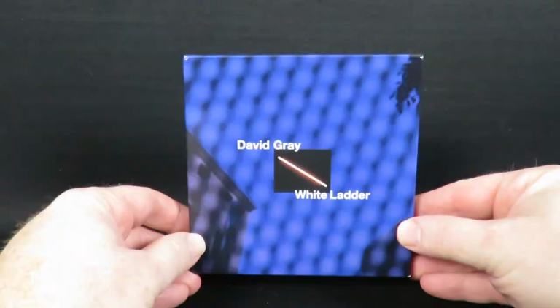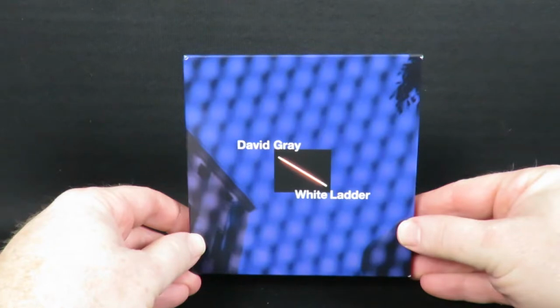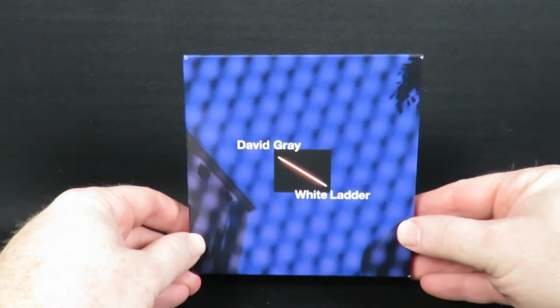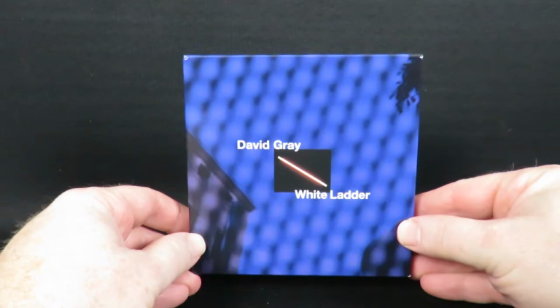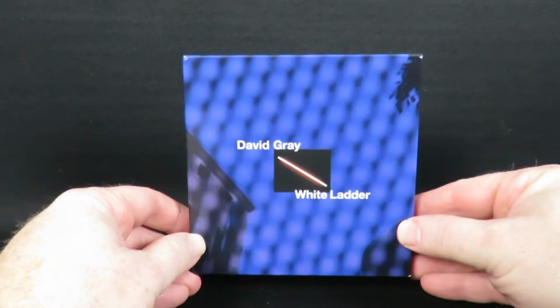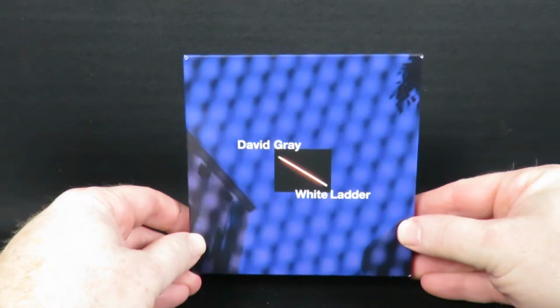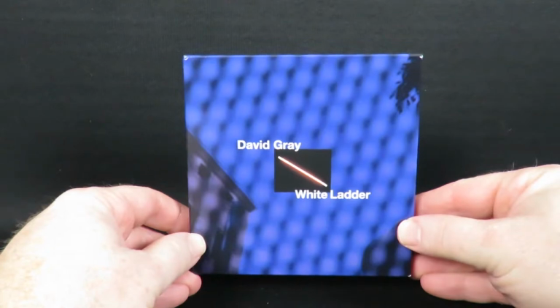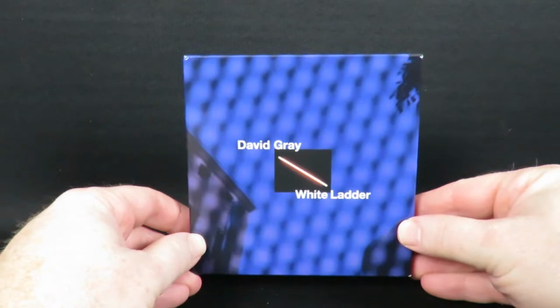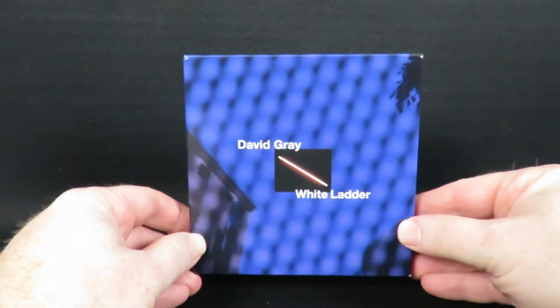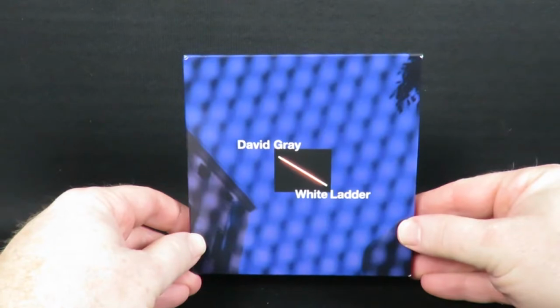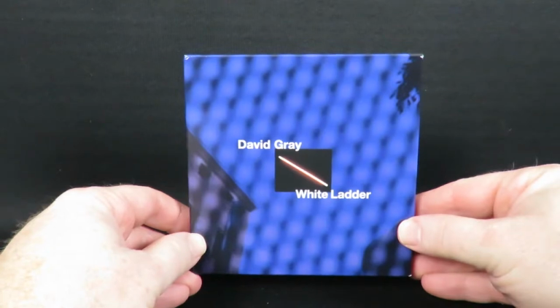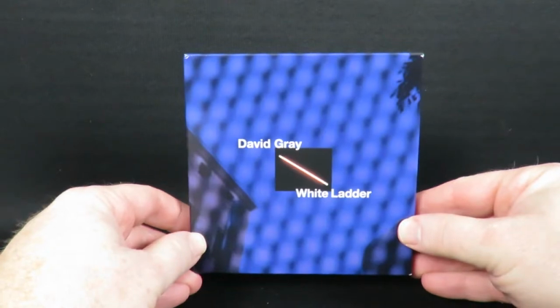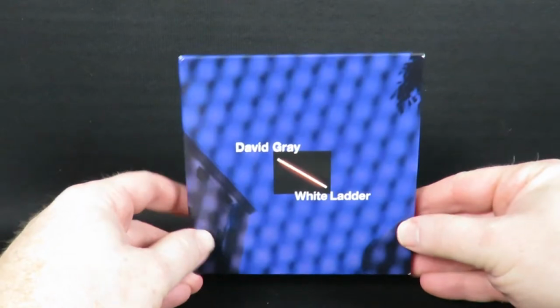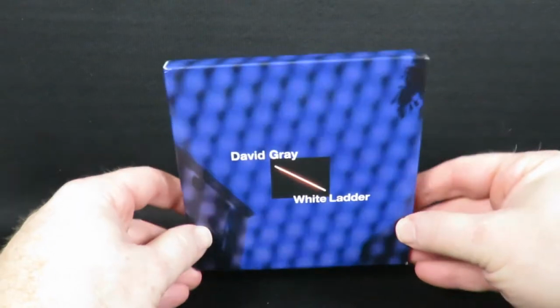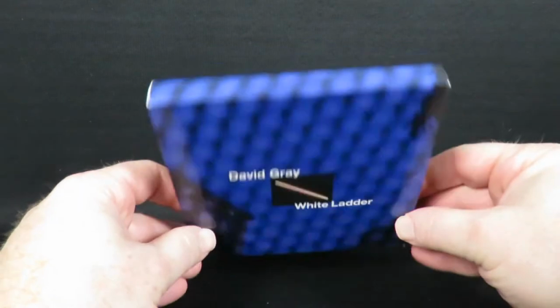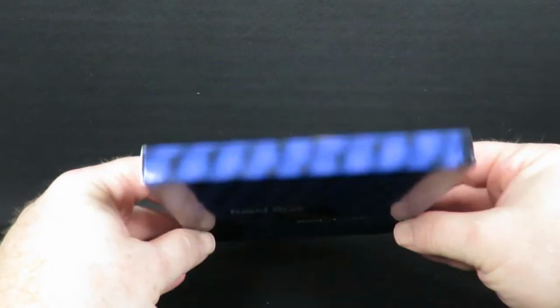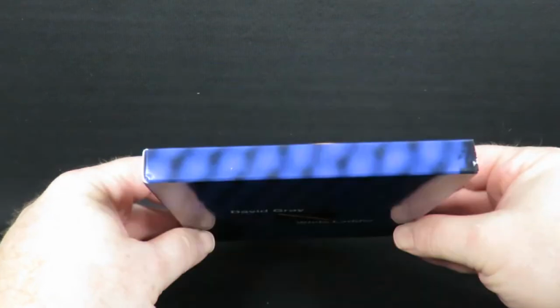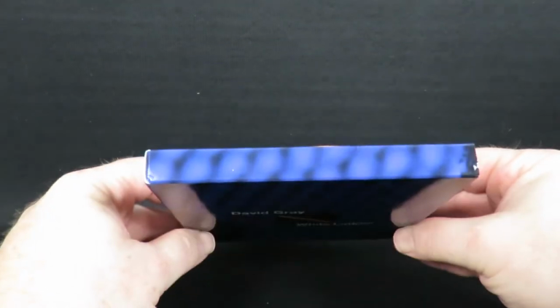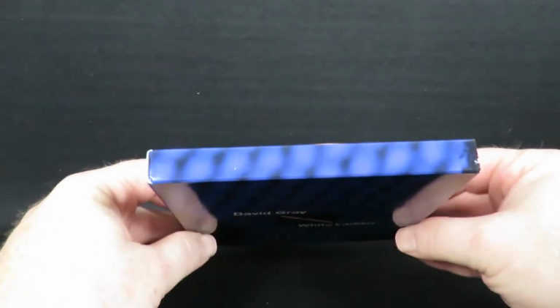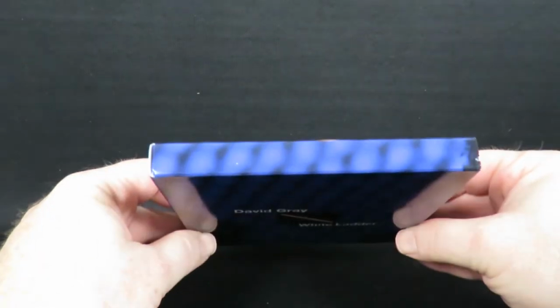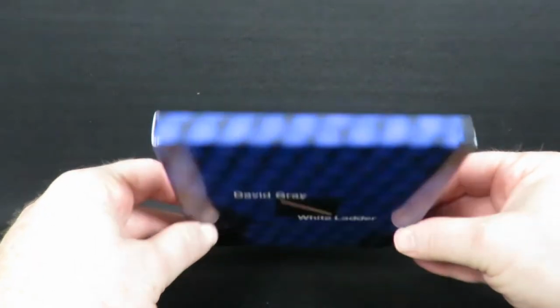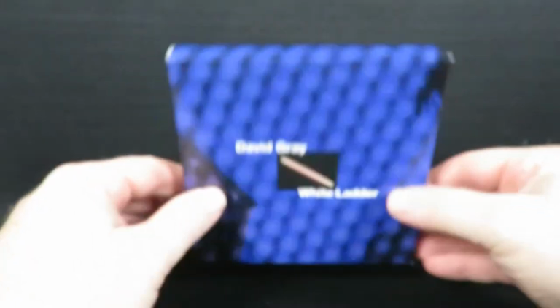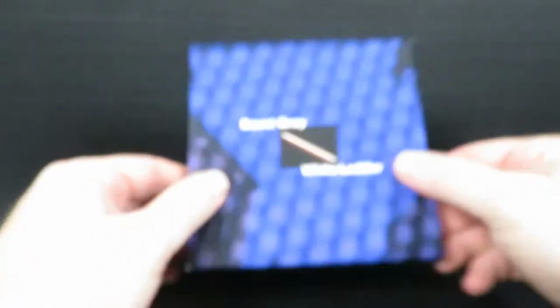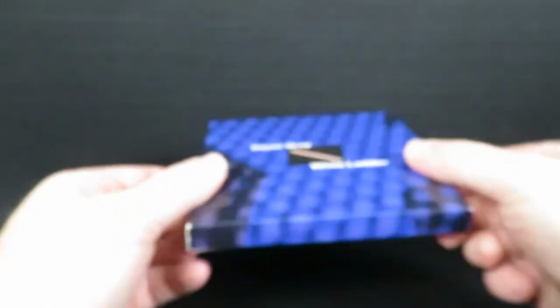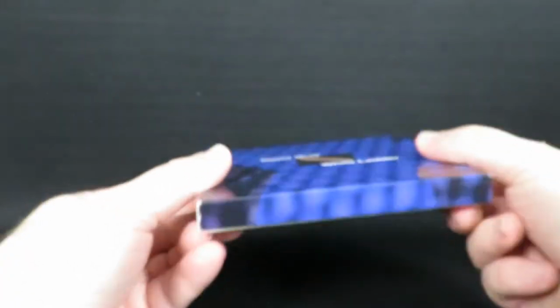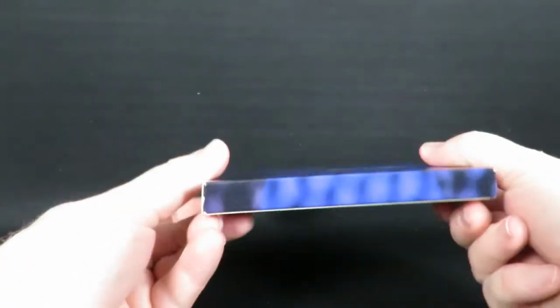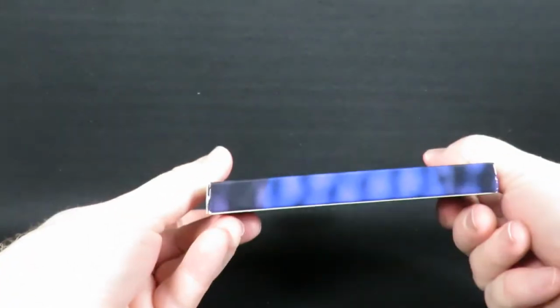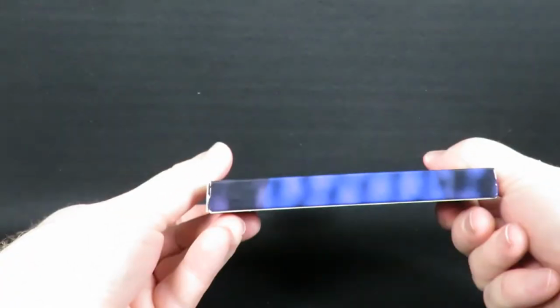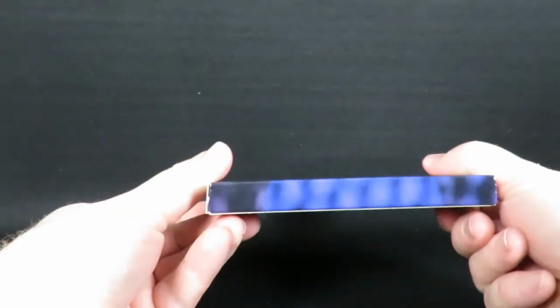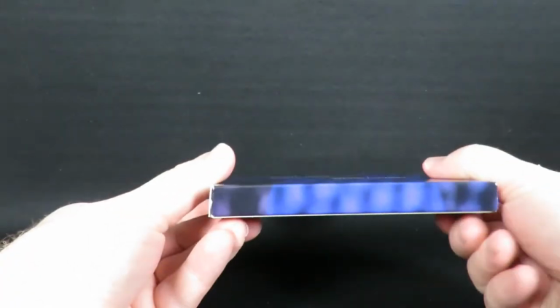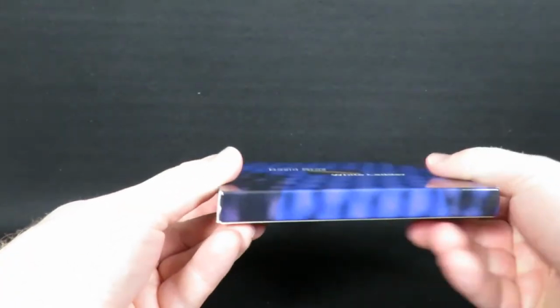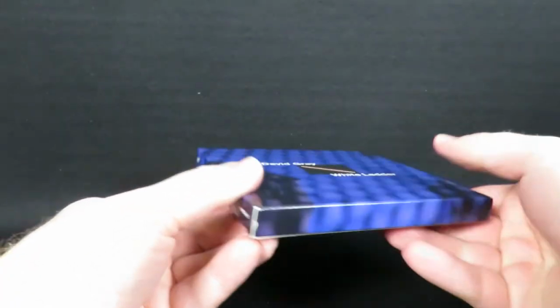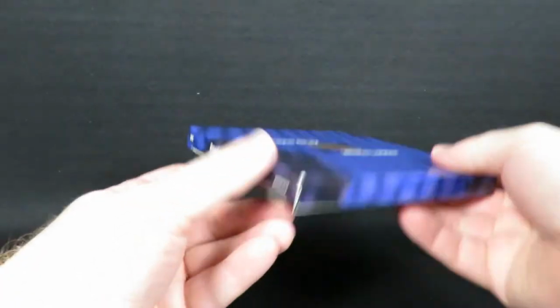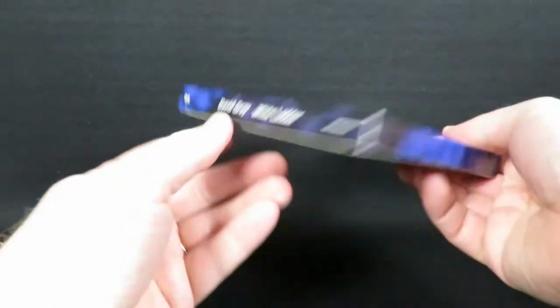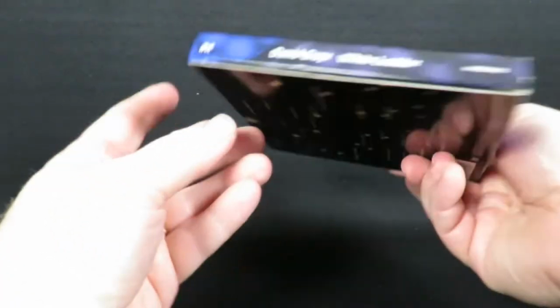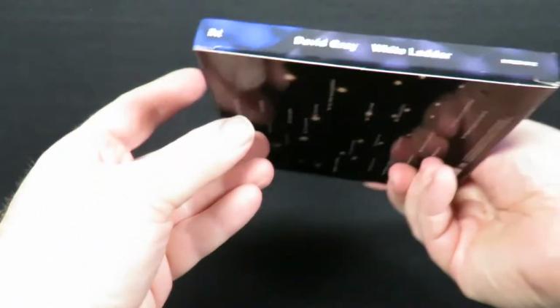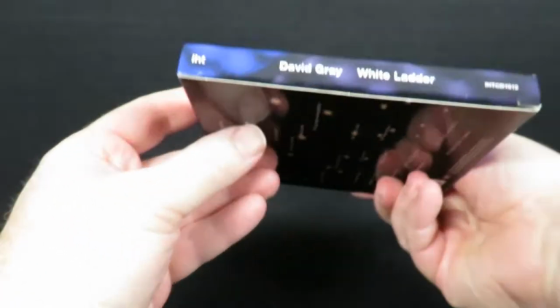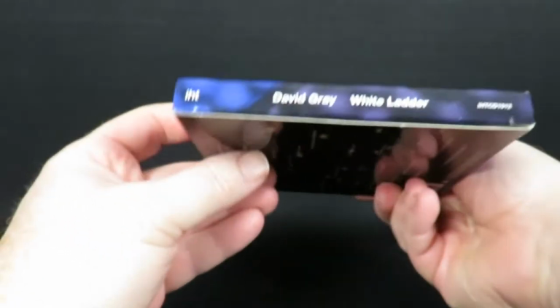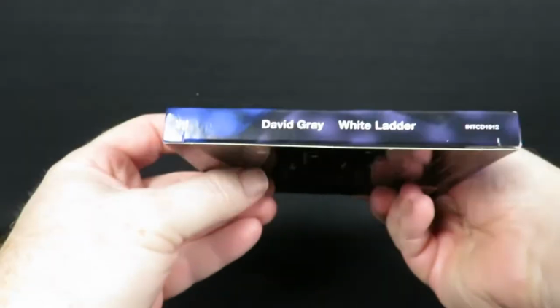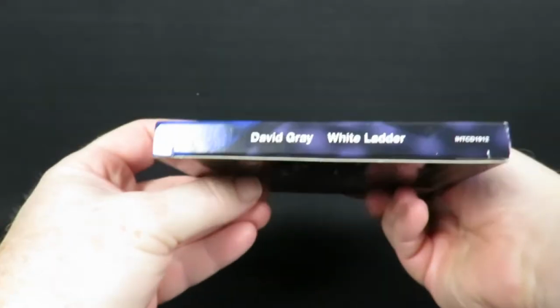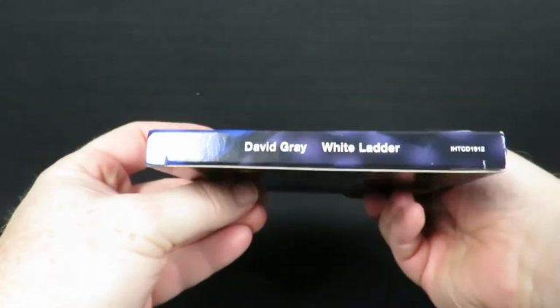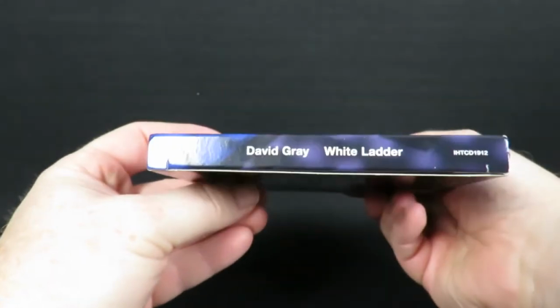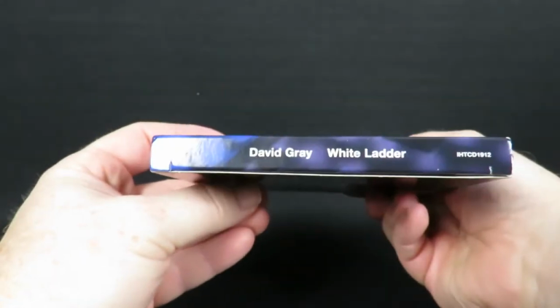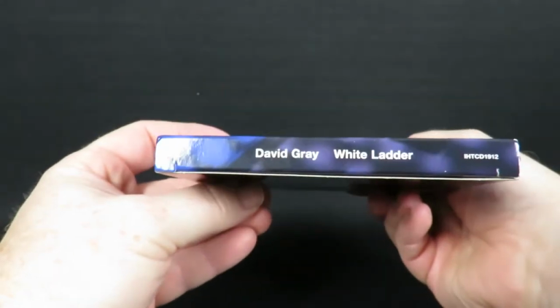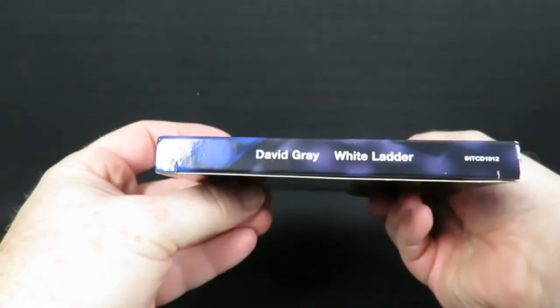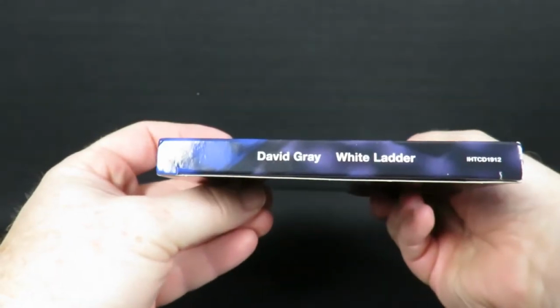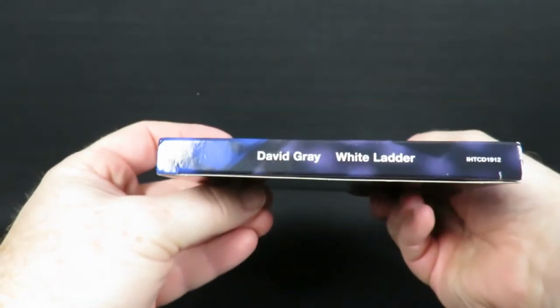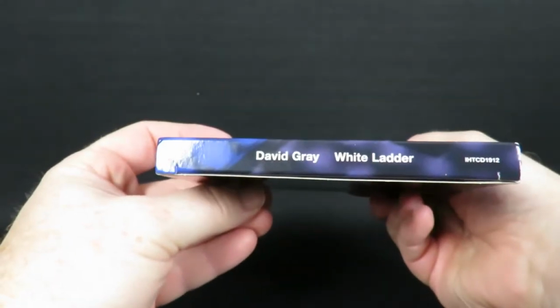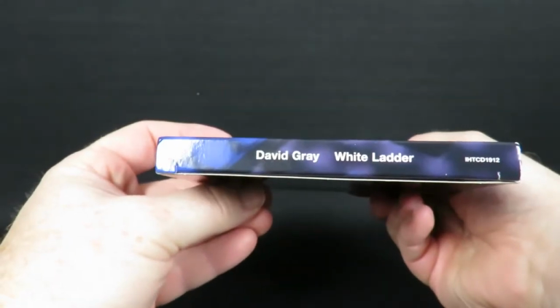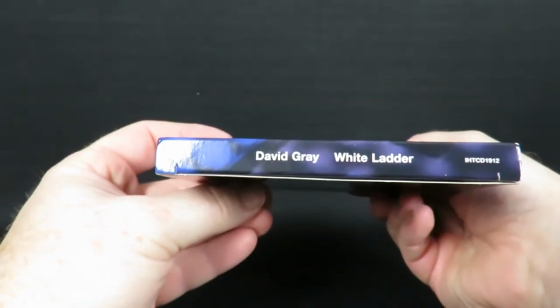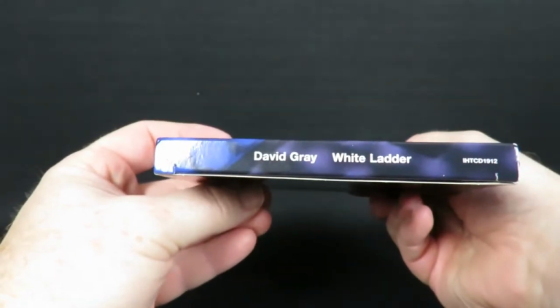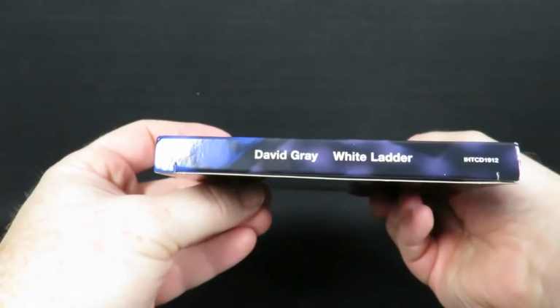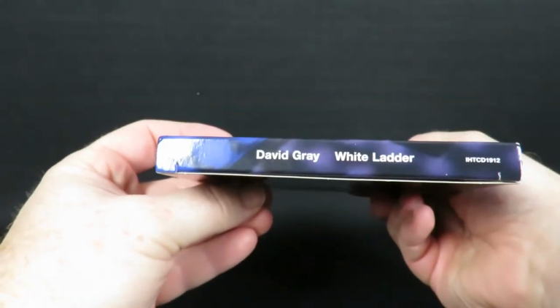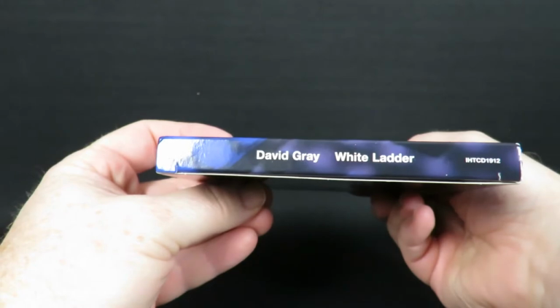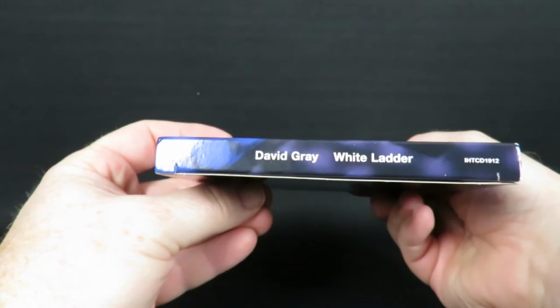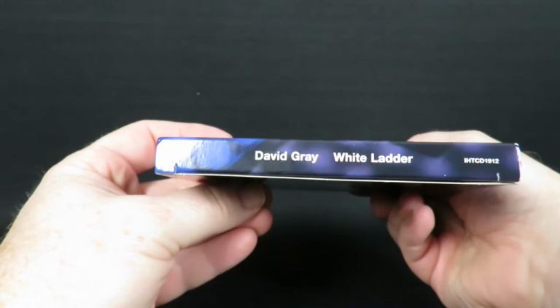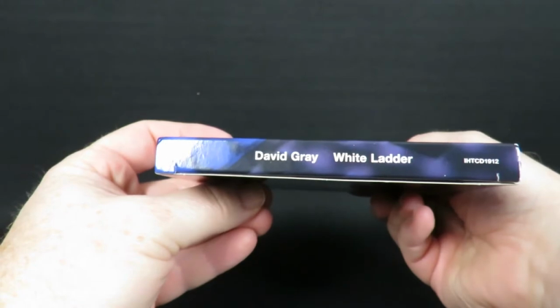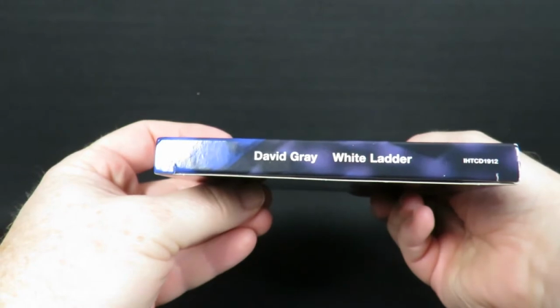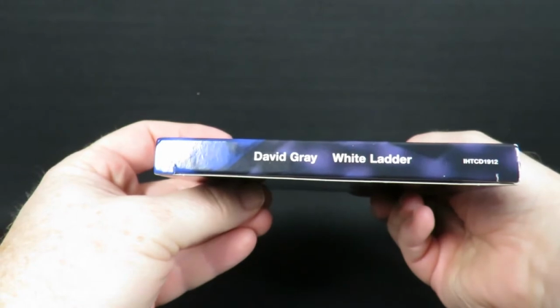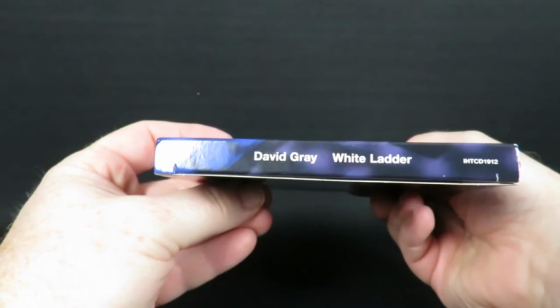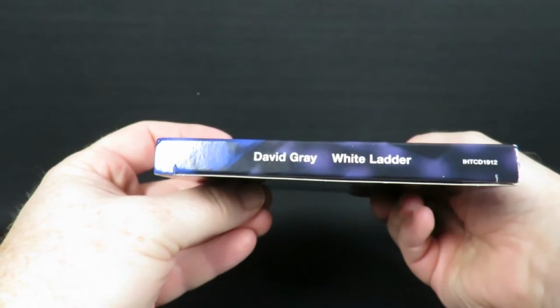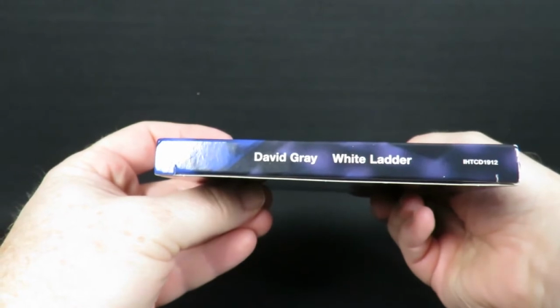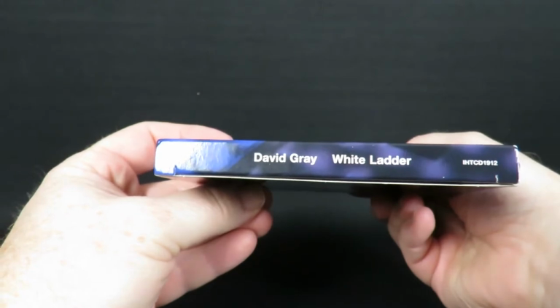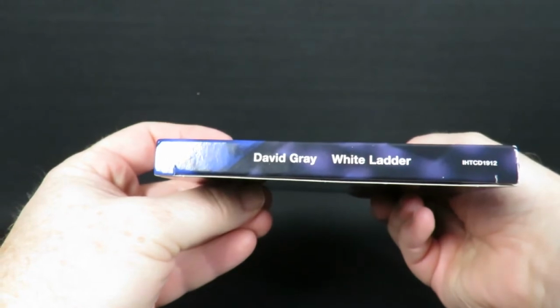For starters, everything comes packaged in a nice cardboard slipcase that's perfectly sized to fit easily into your CD shelves.